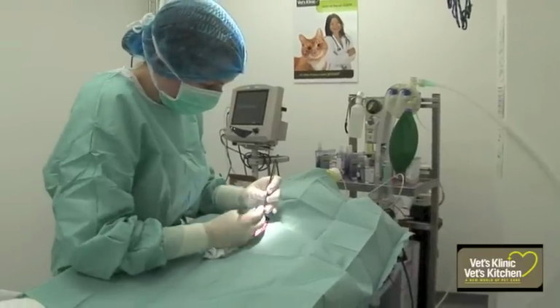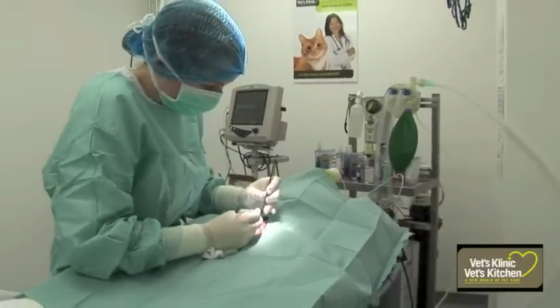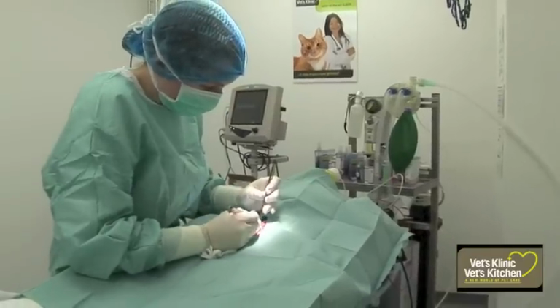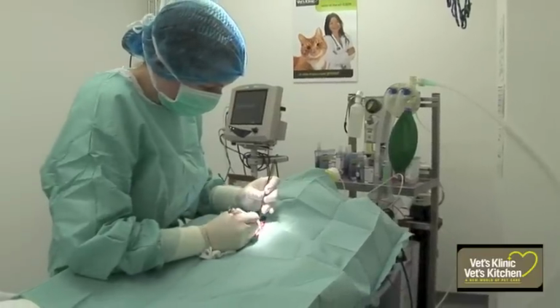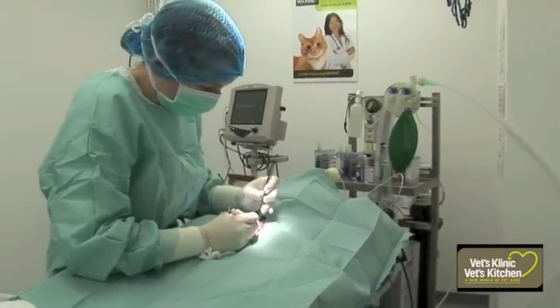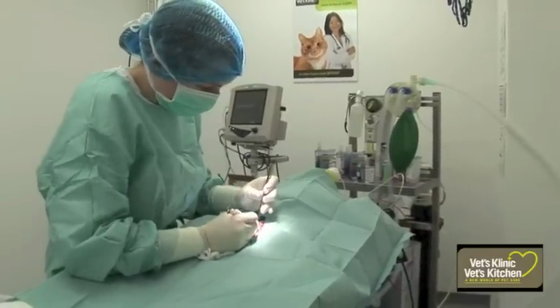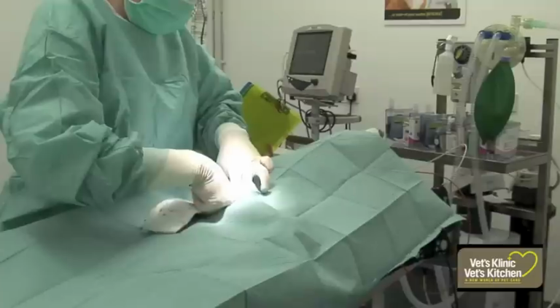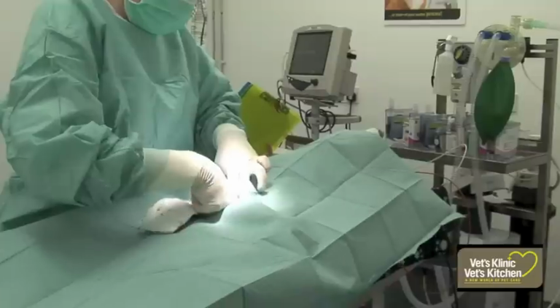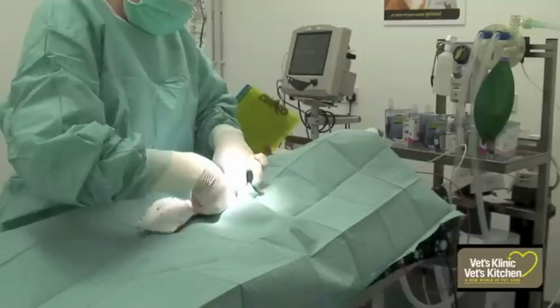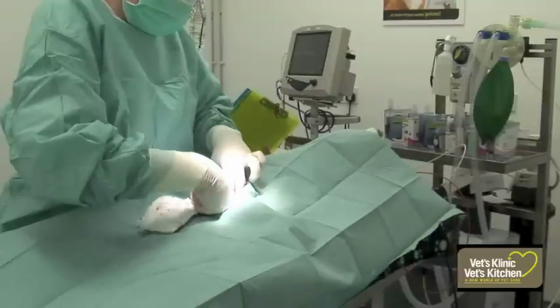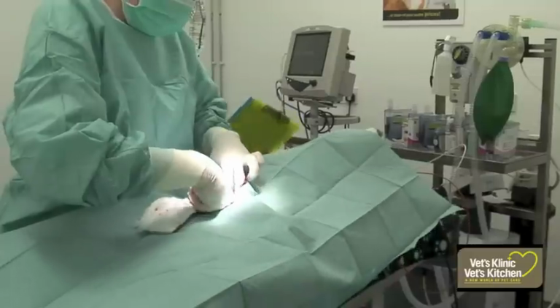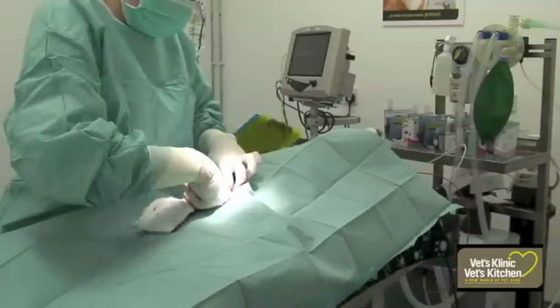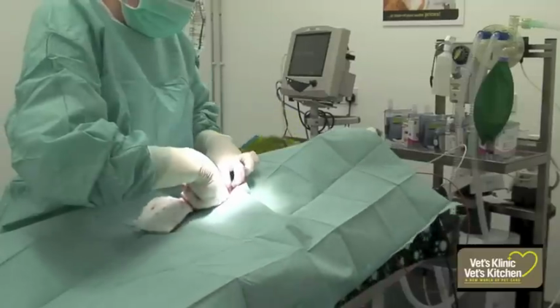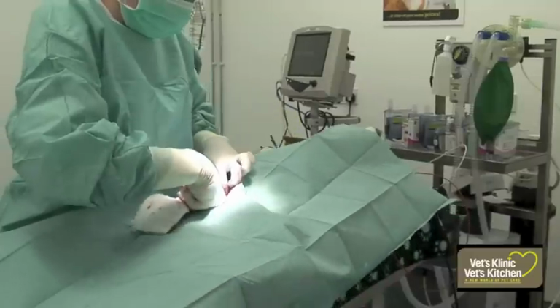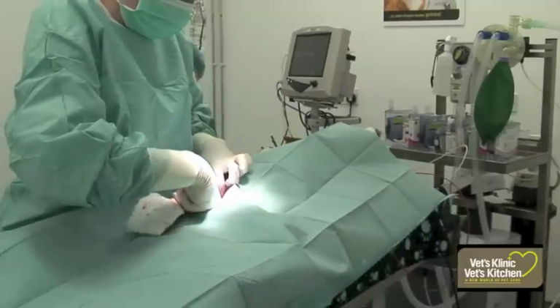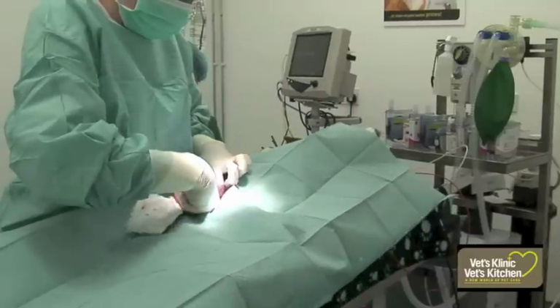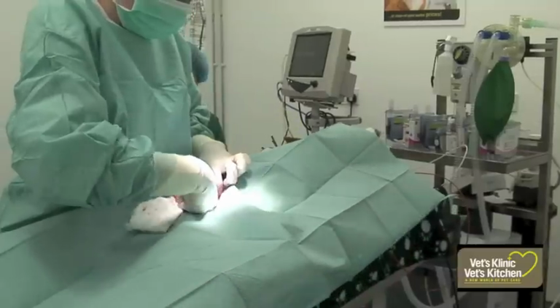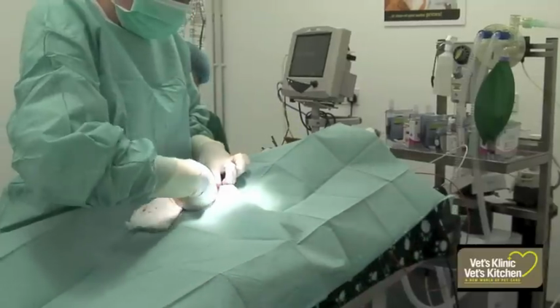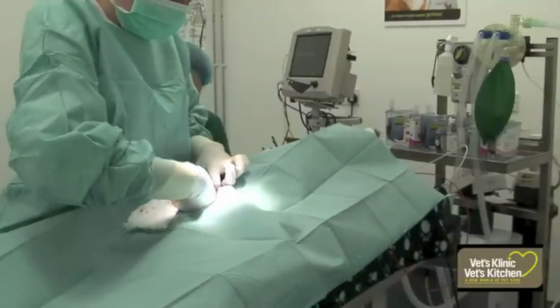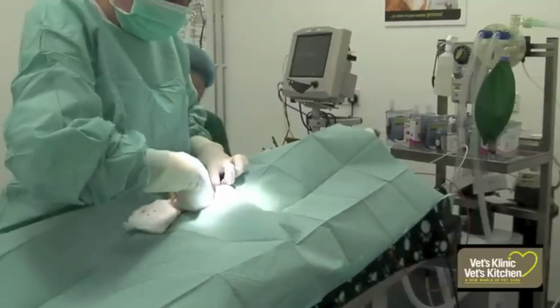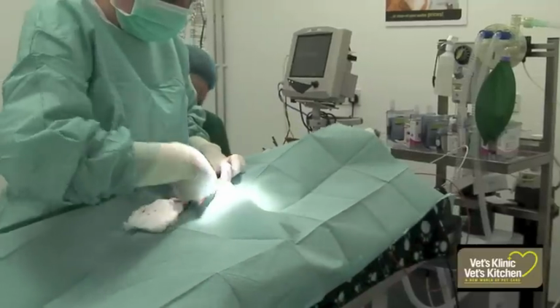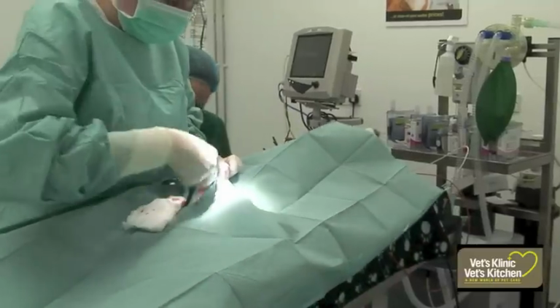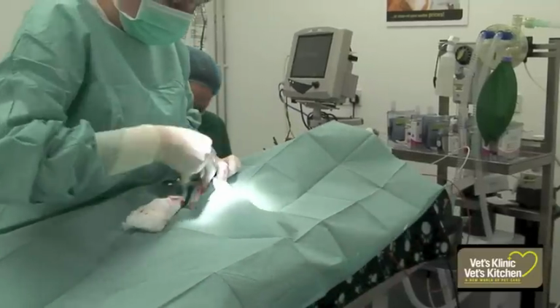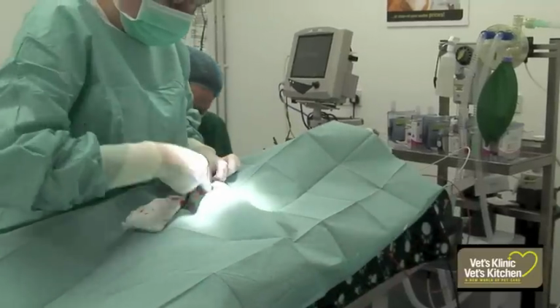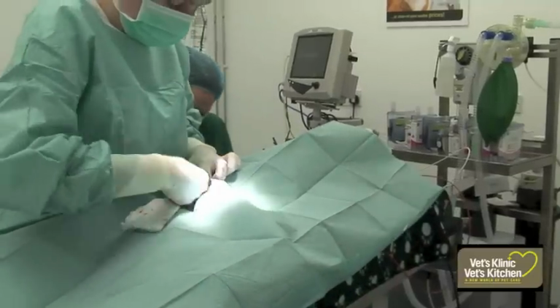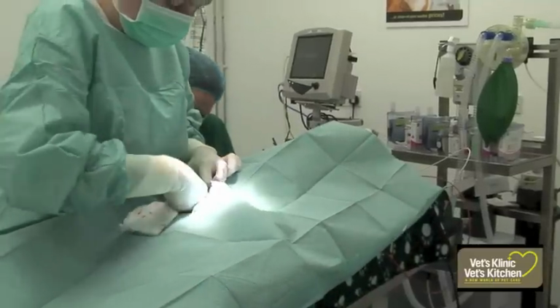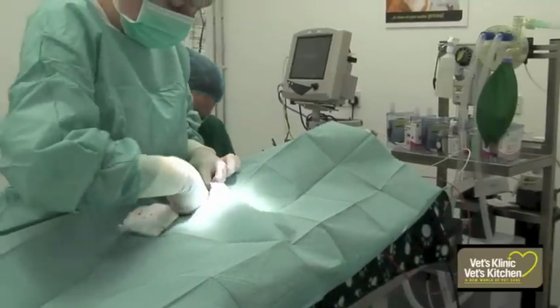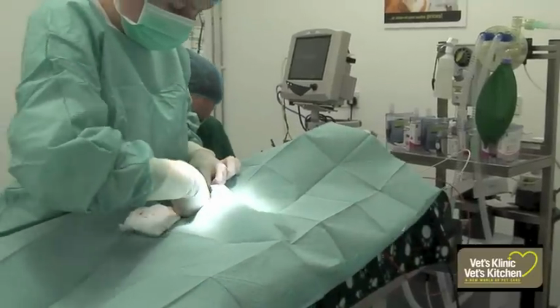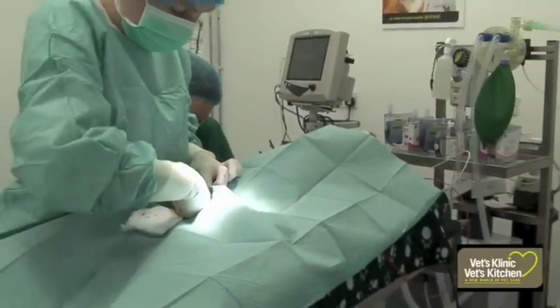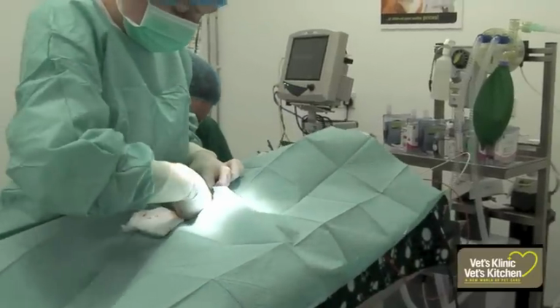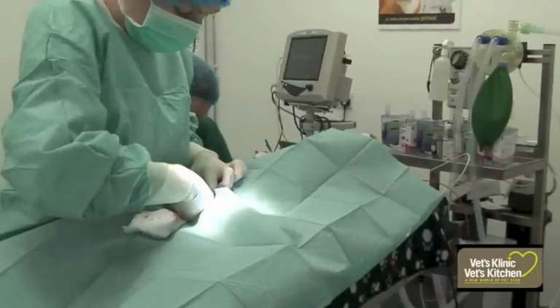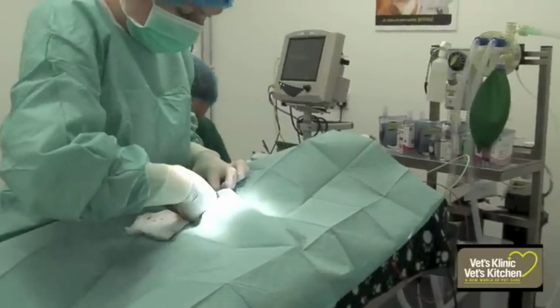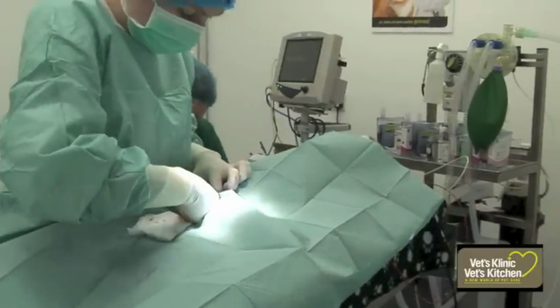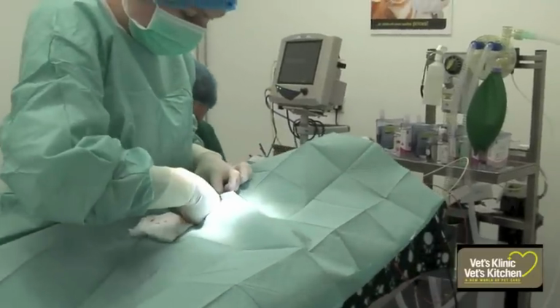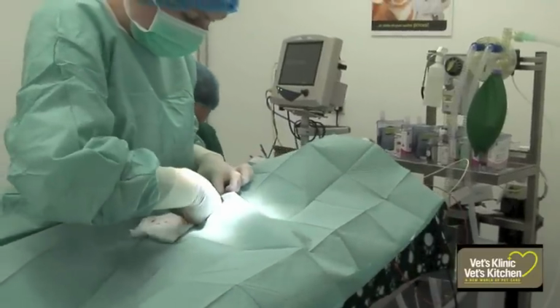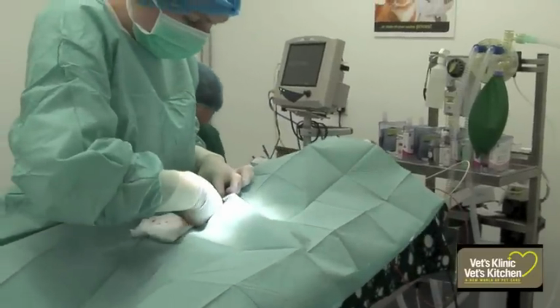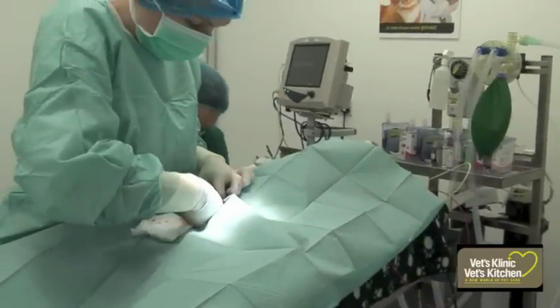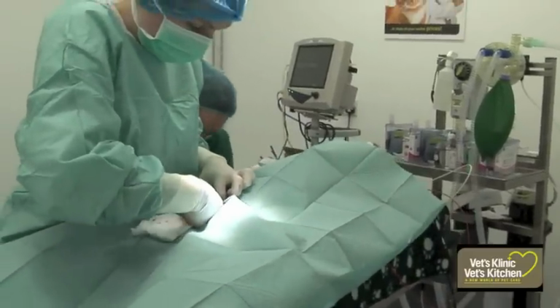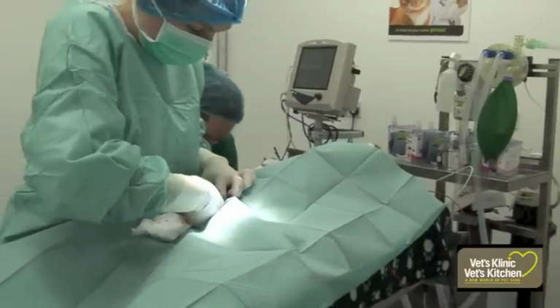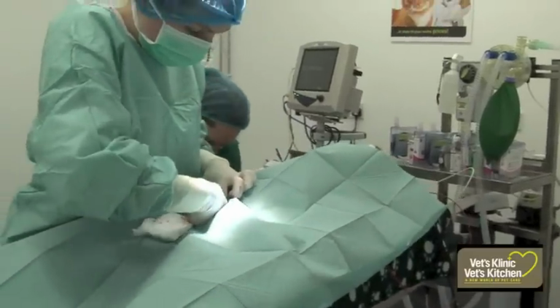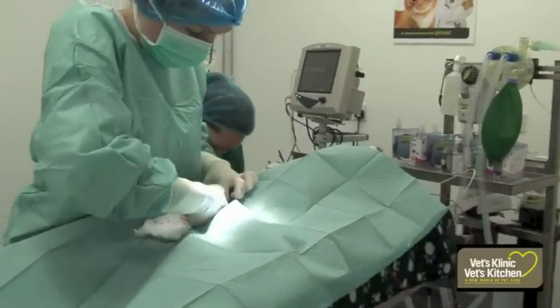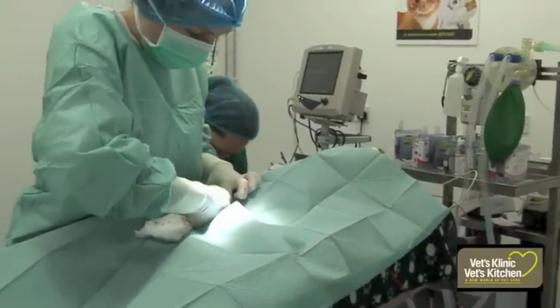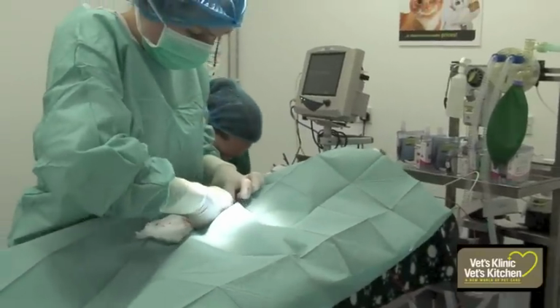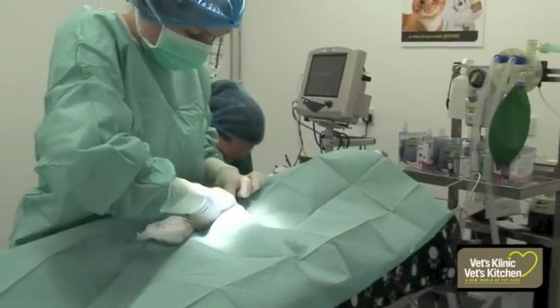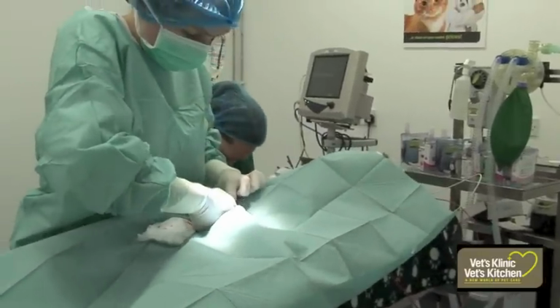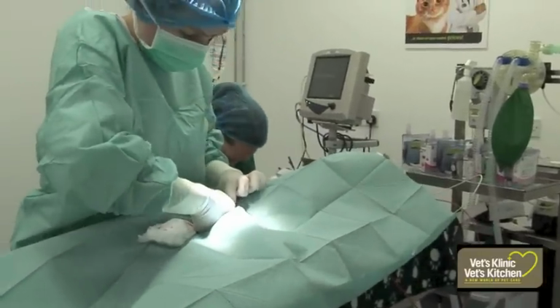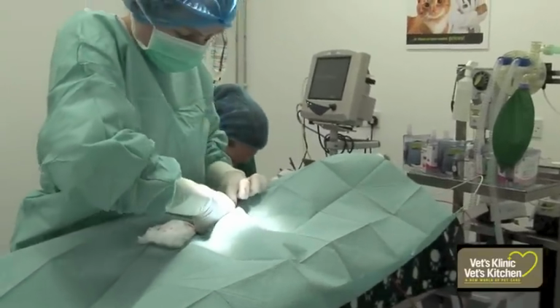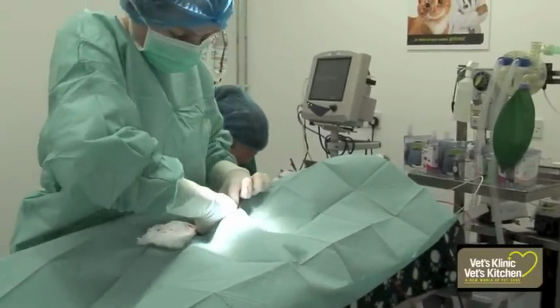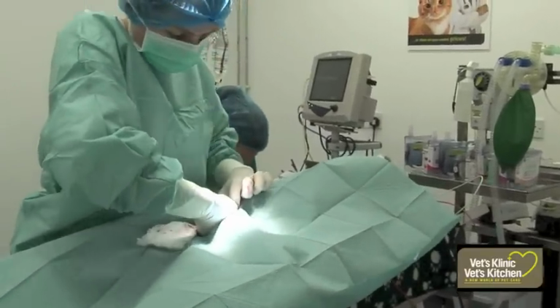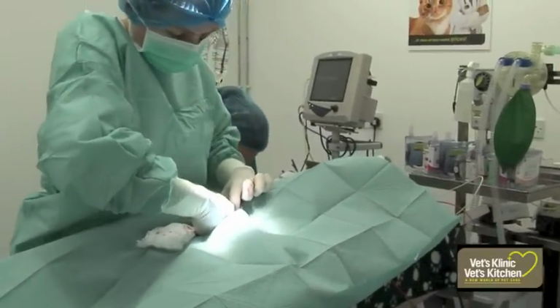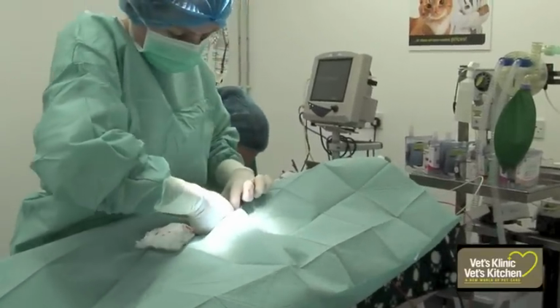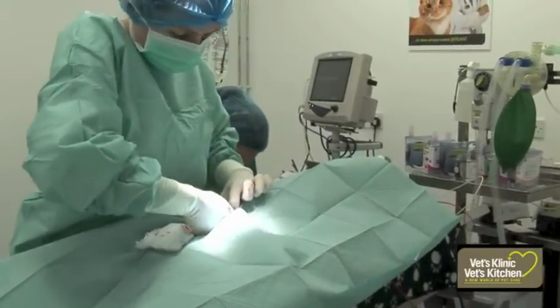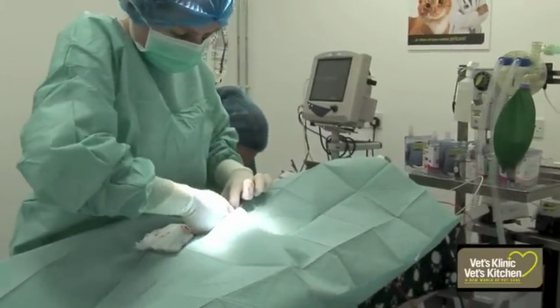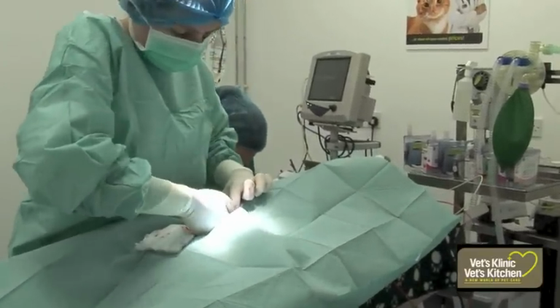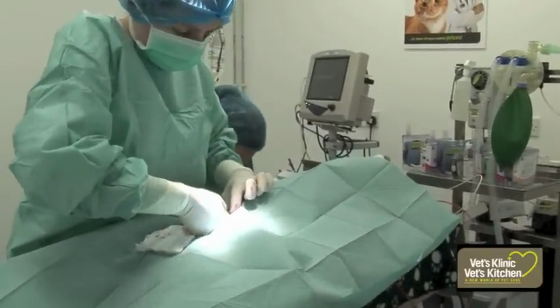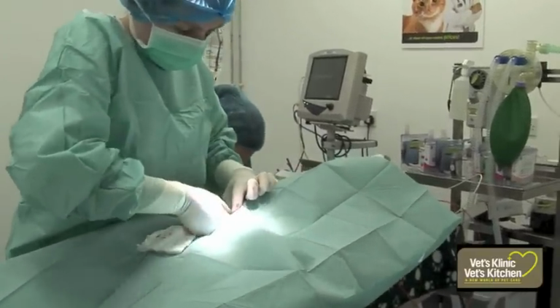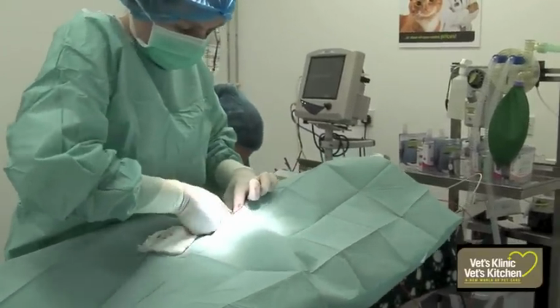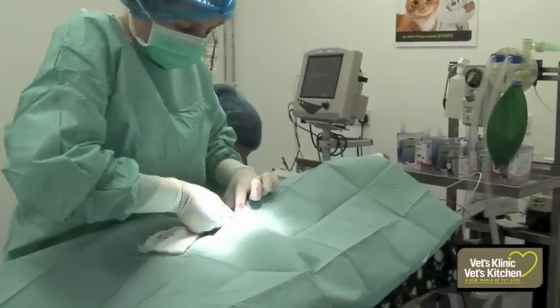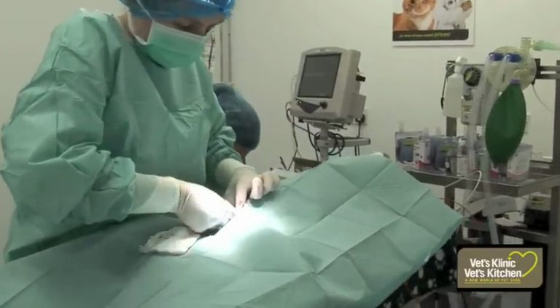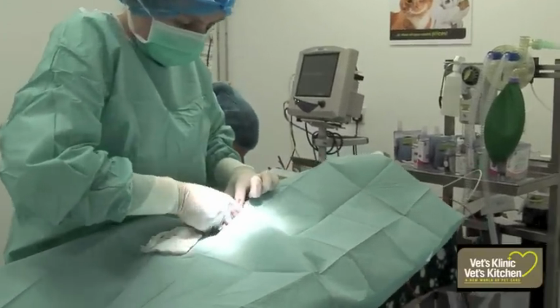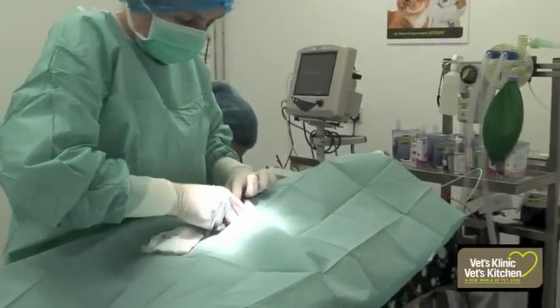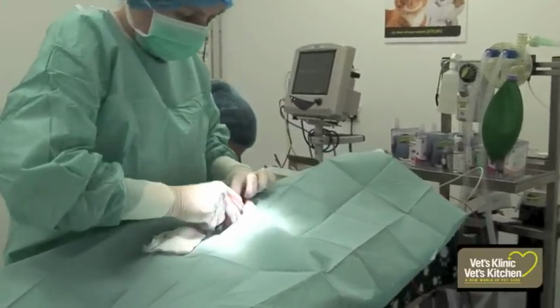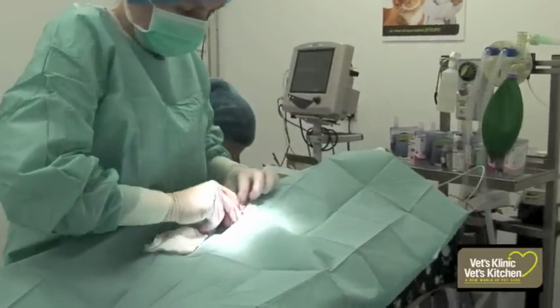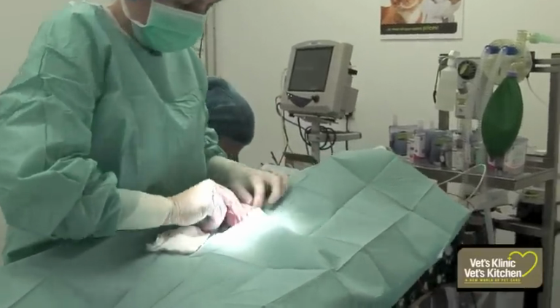Tara's owners brought her in as she was very off colour and not eating. They were also concerned that she'd been losing weight and drinking a lot more than usual.